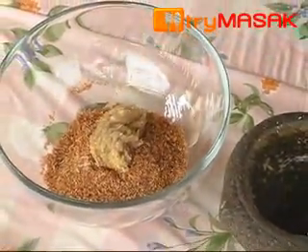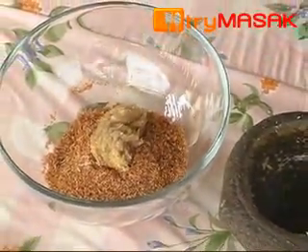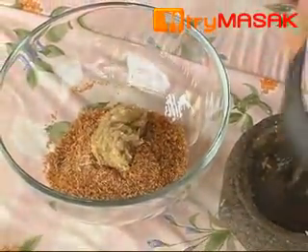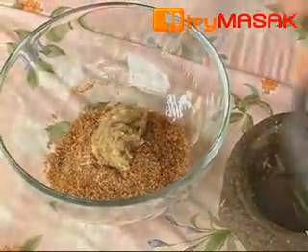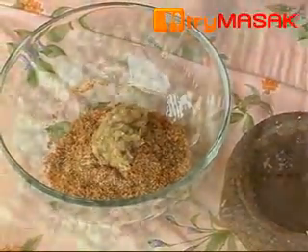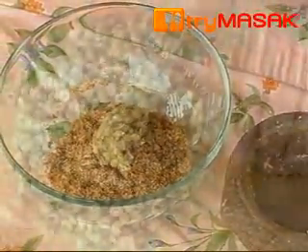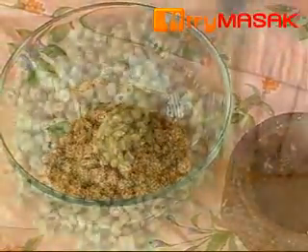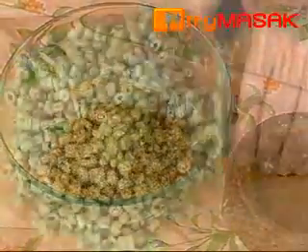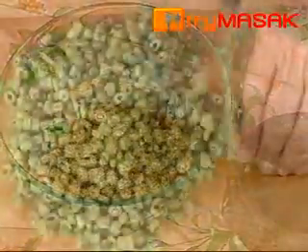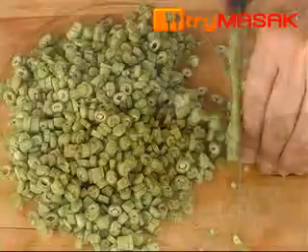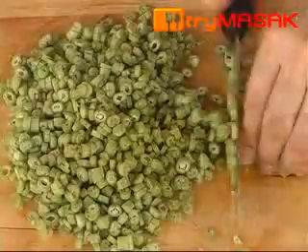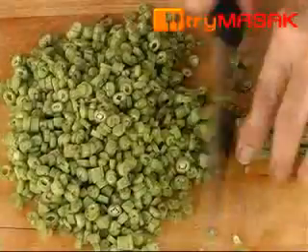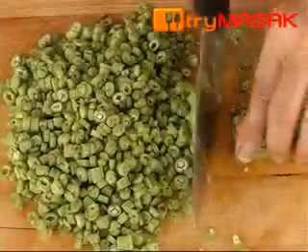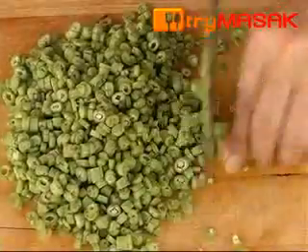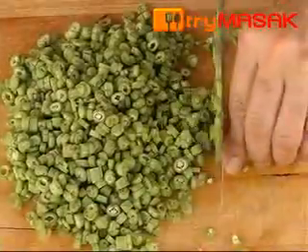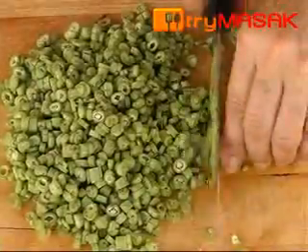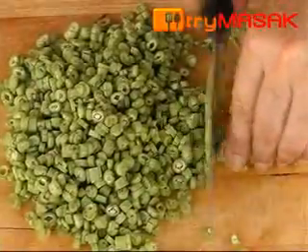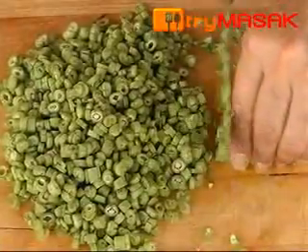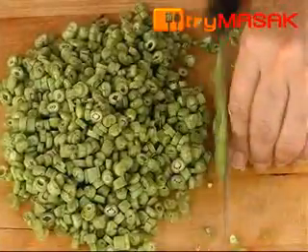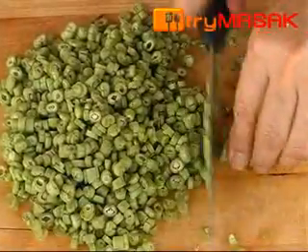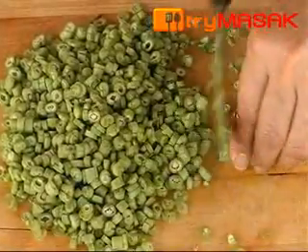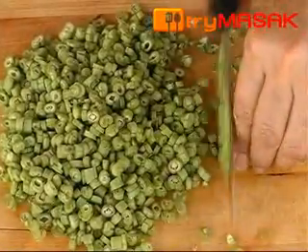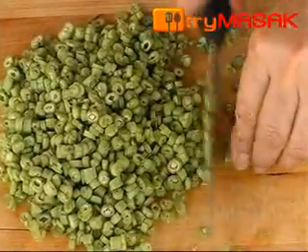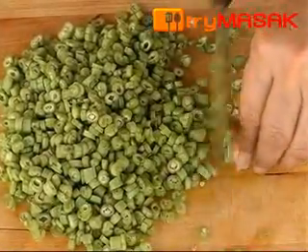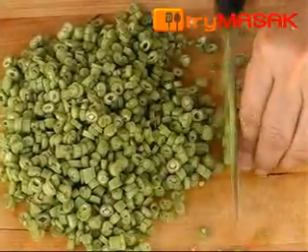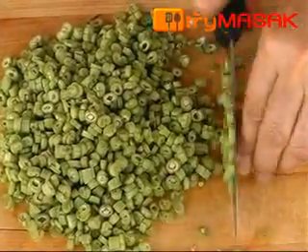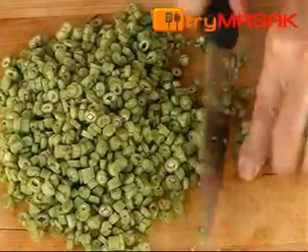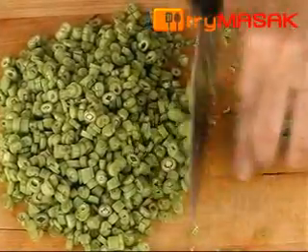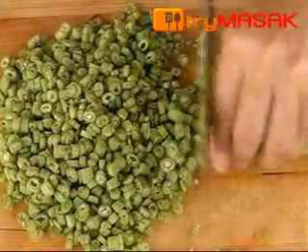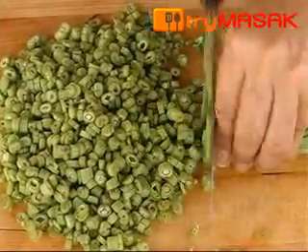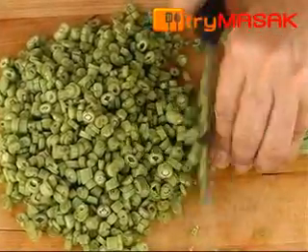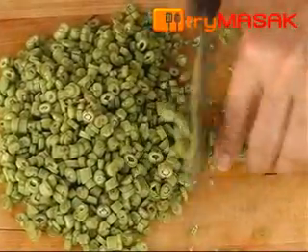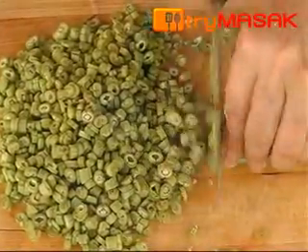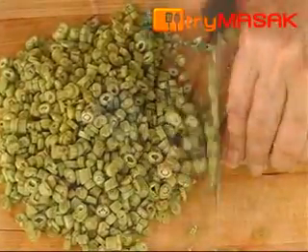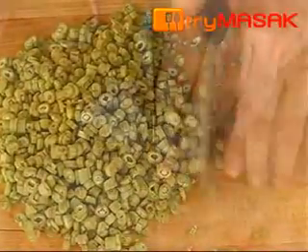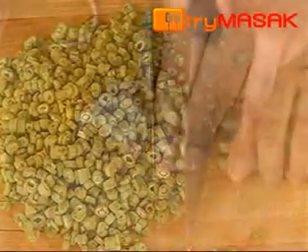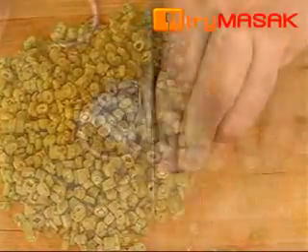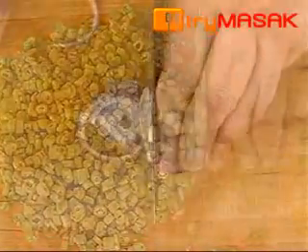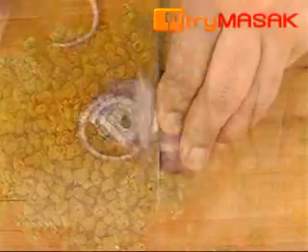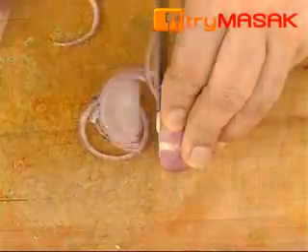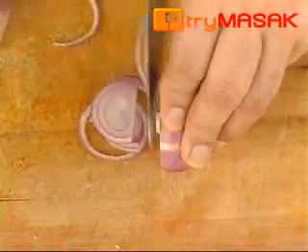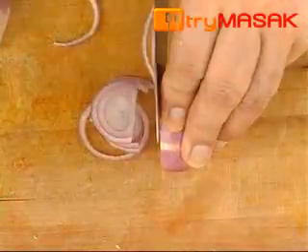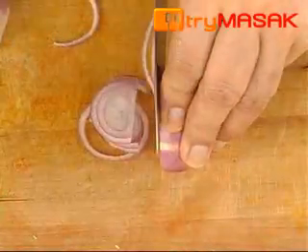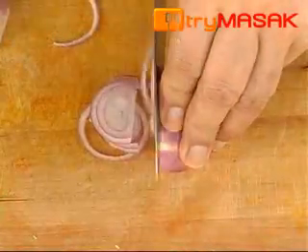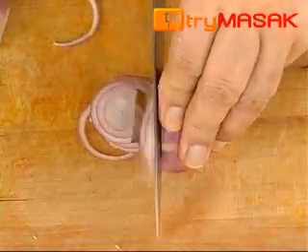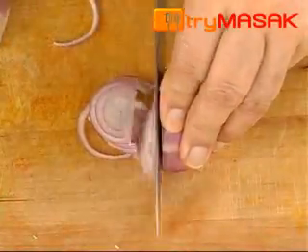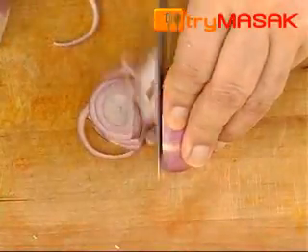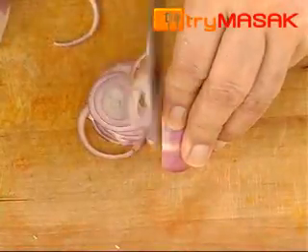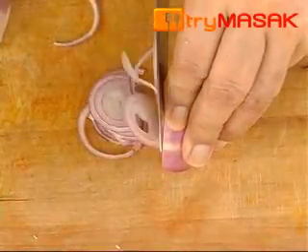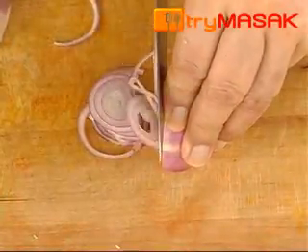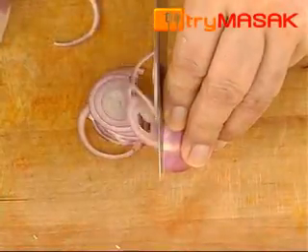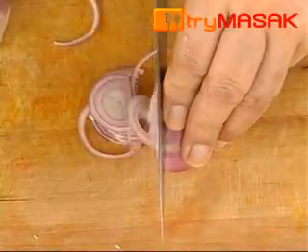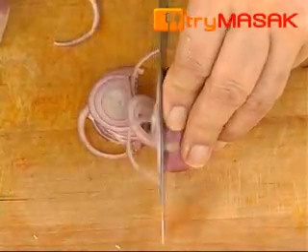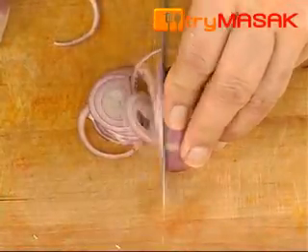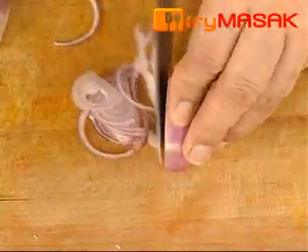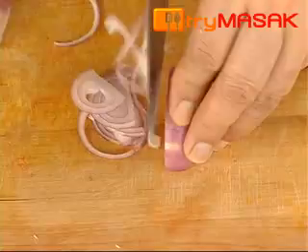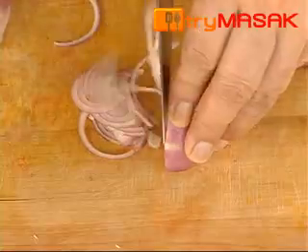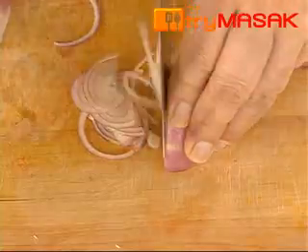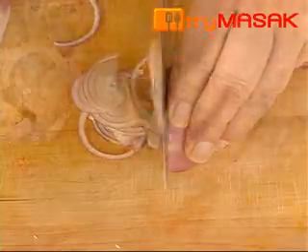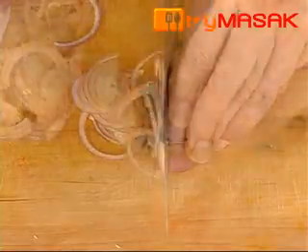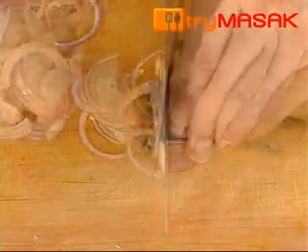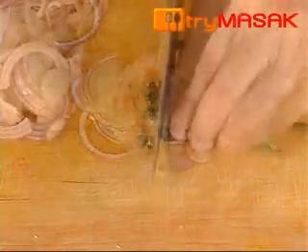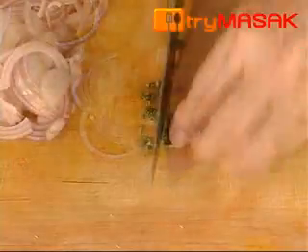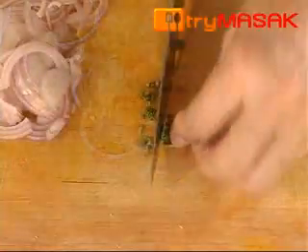Then cut the long beans into small pieces, cut the onion thinly, followed by the polygonum leaves.